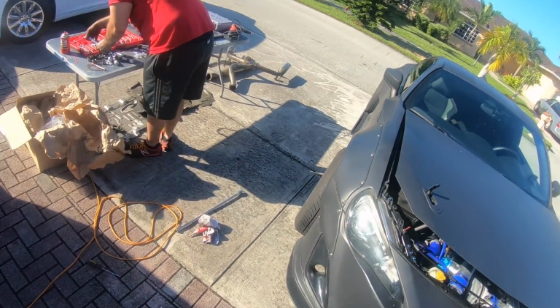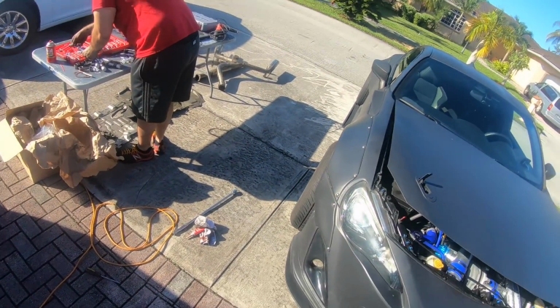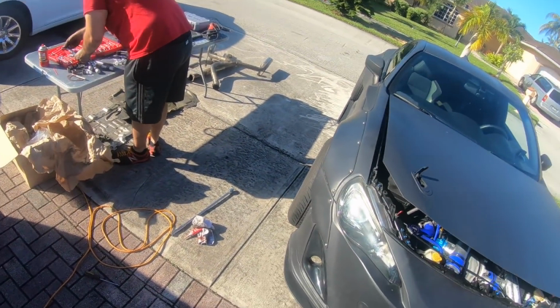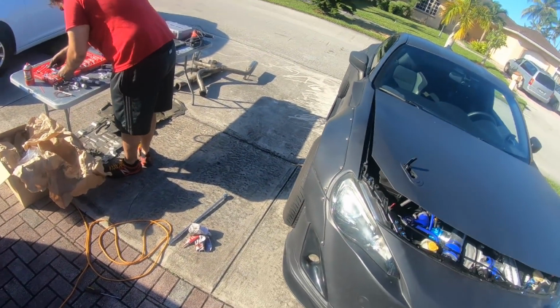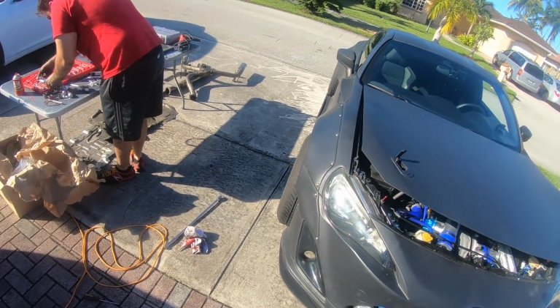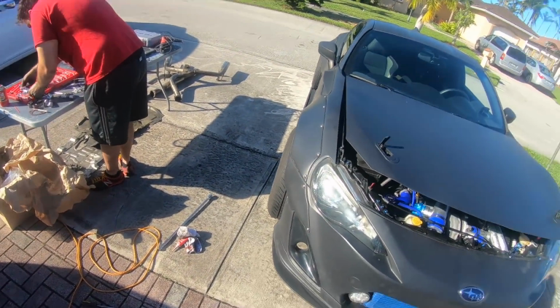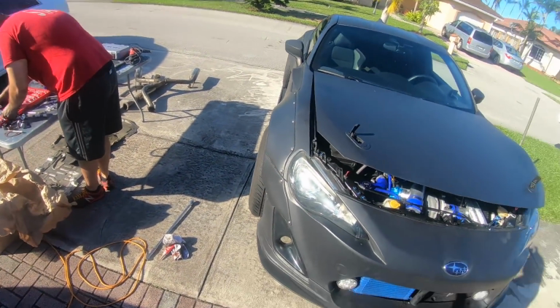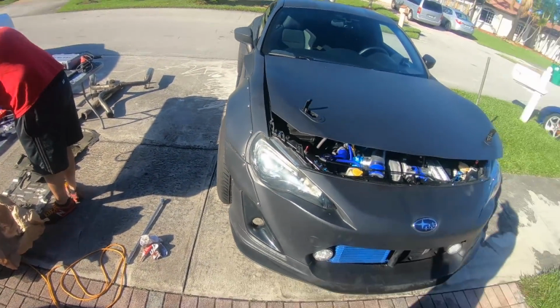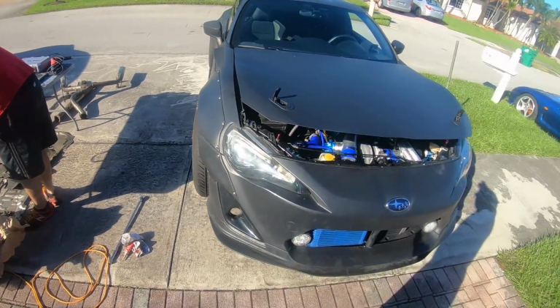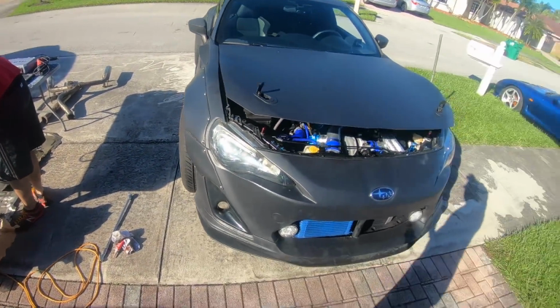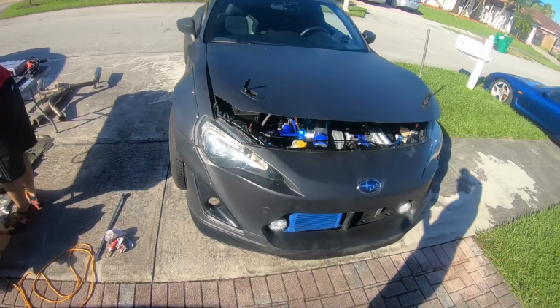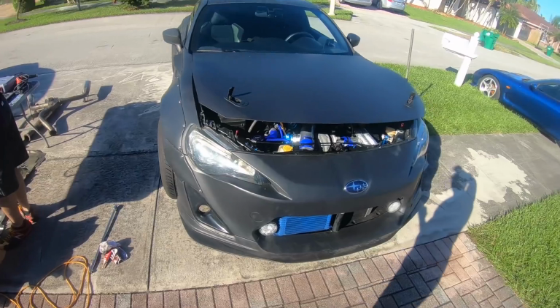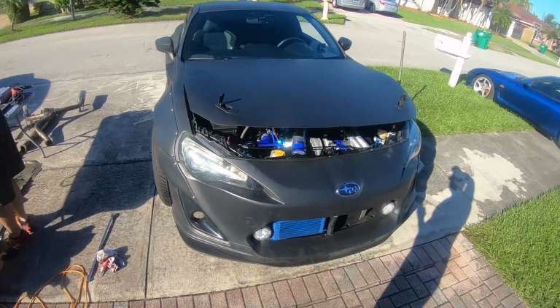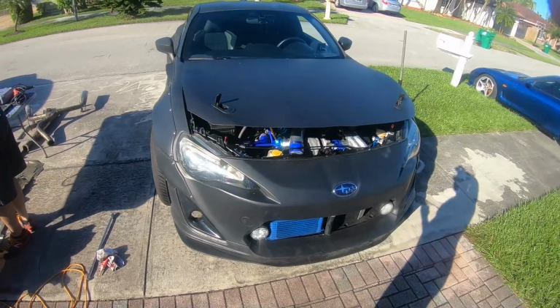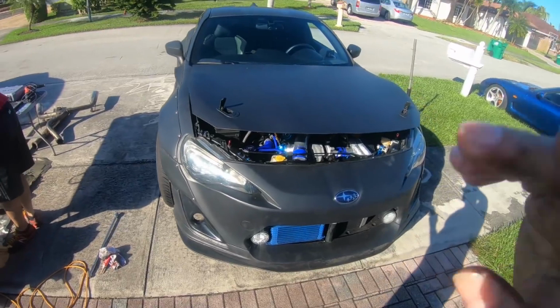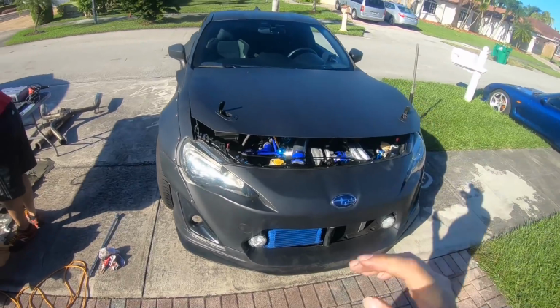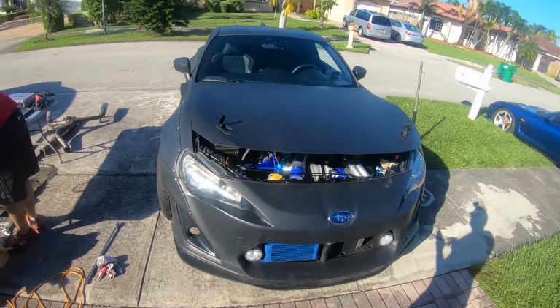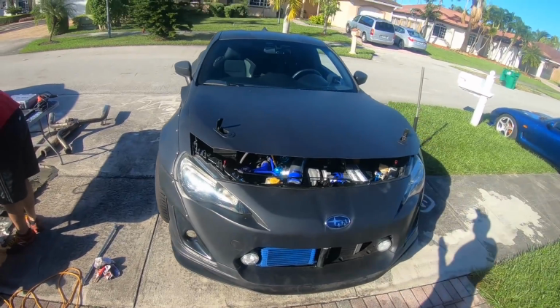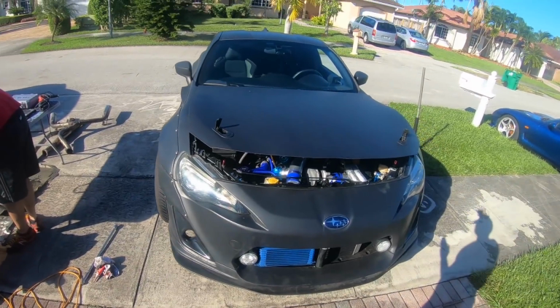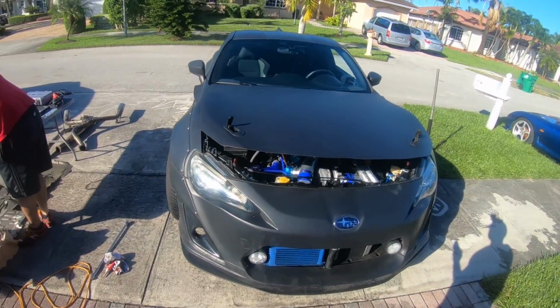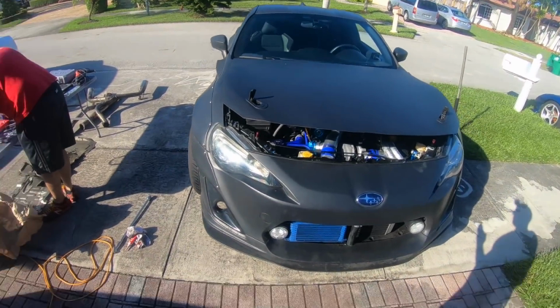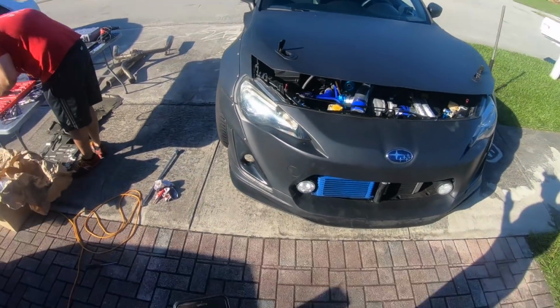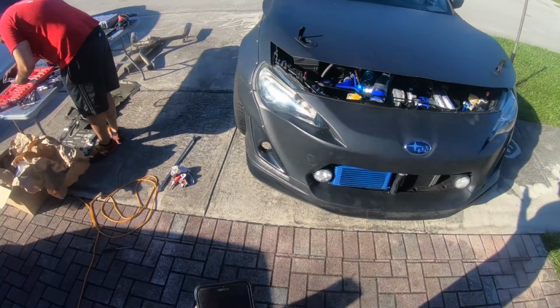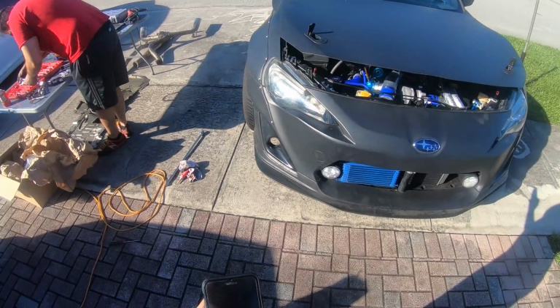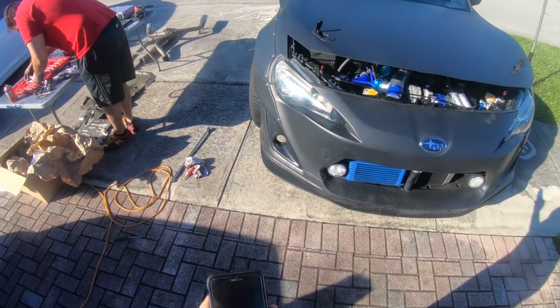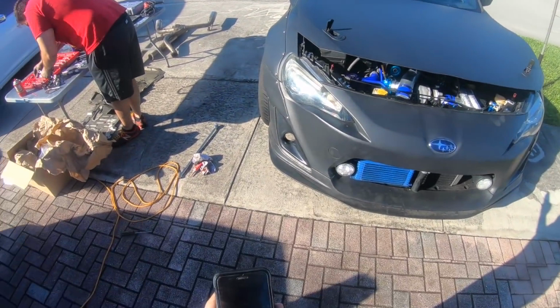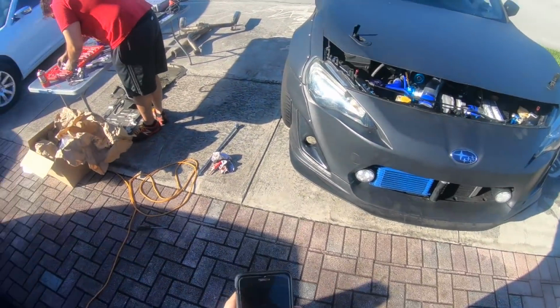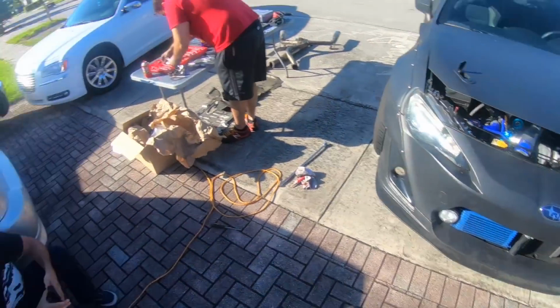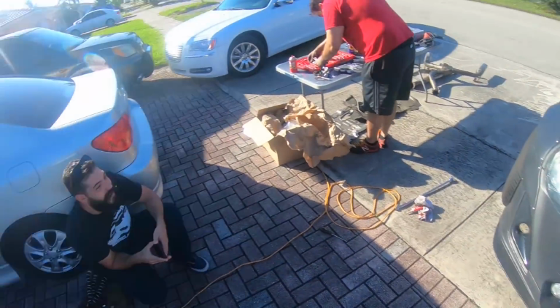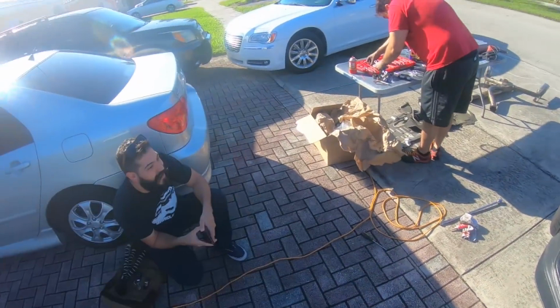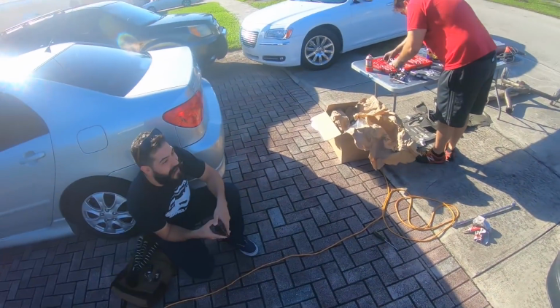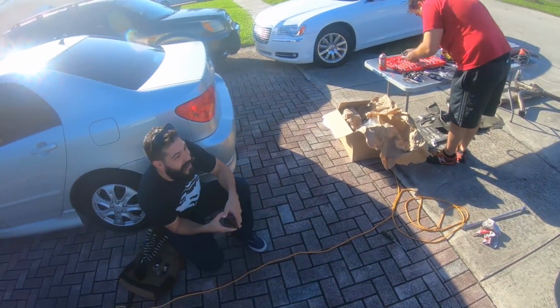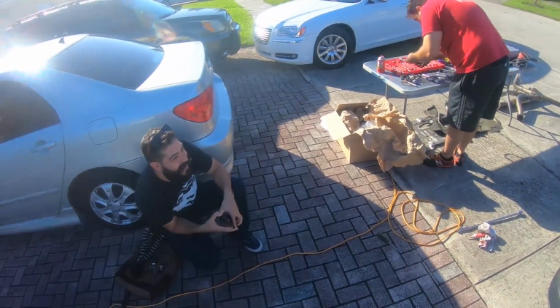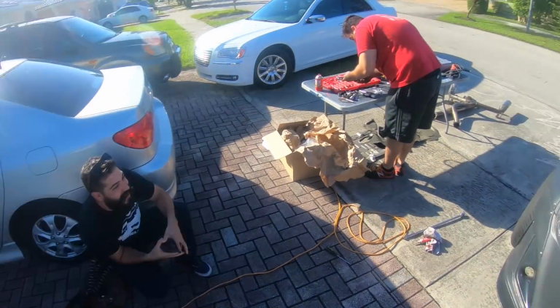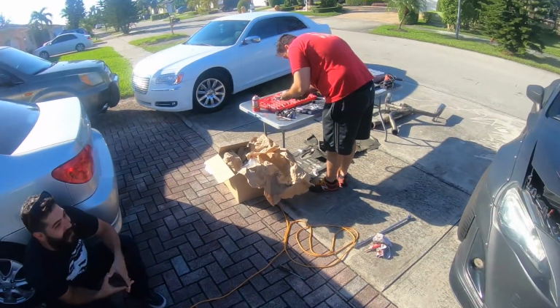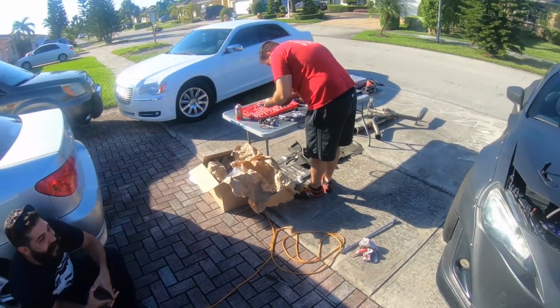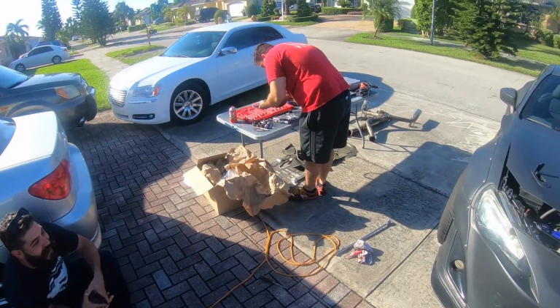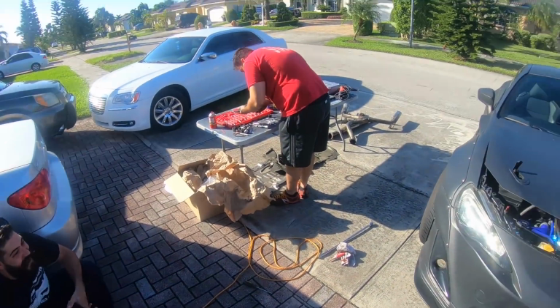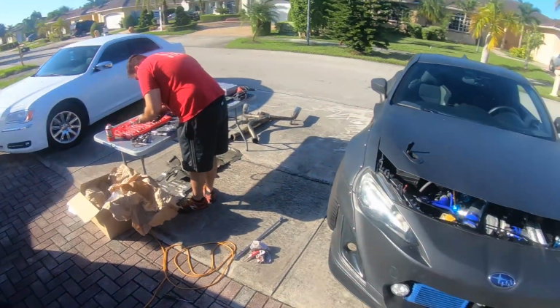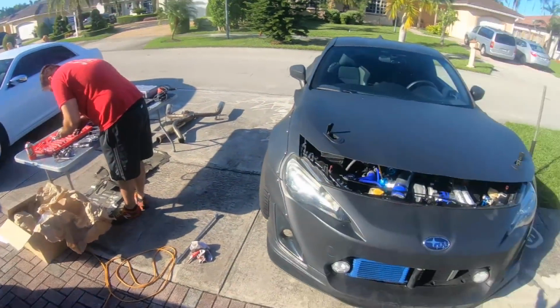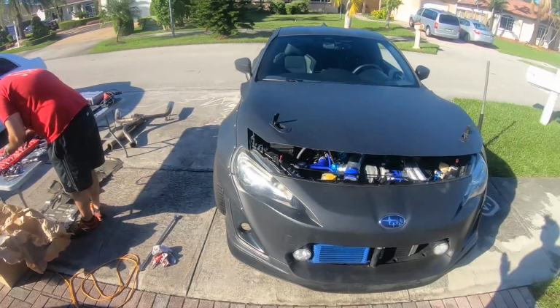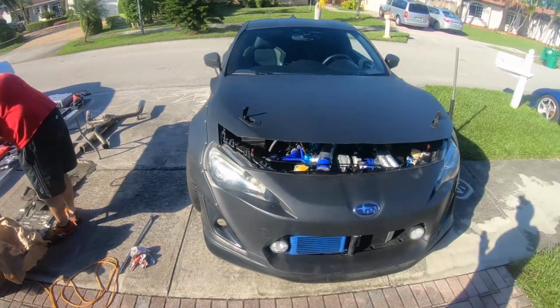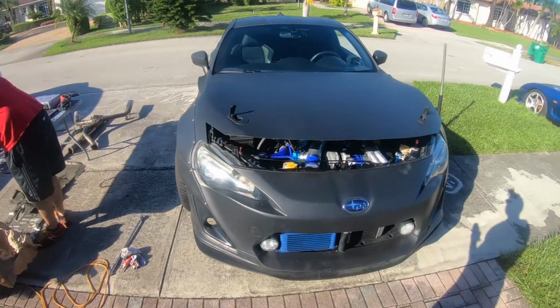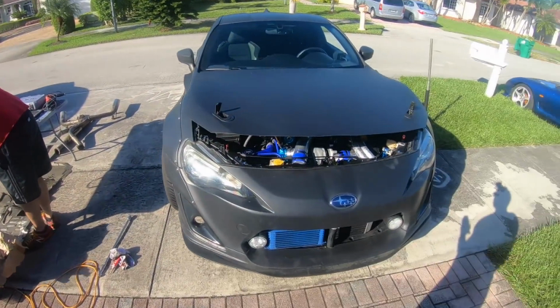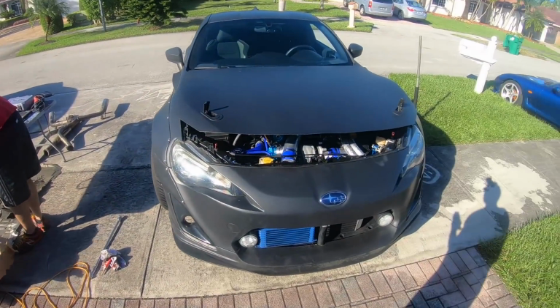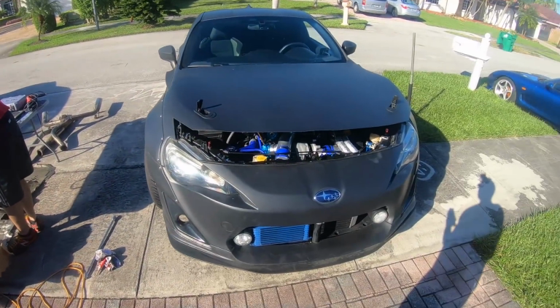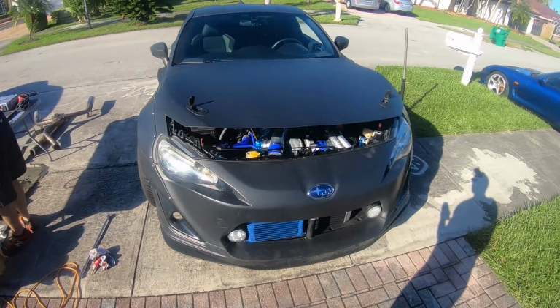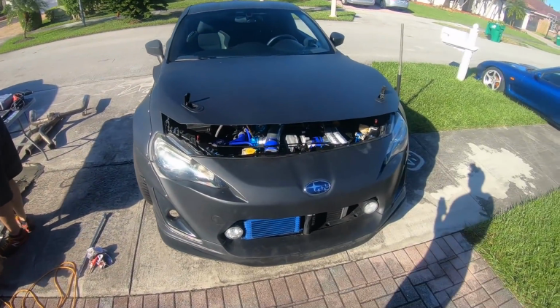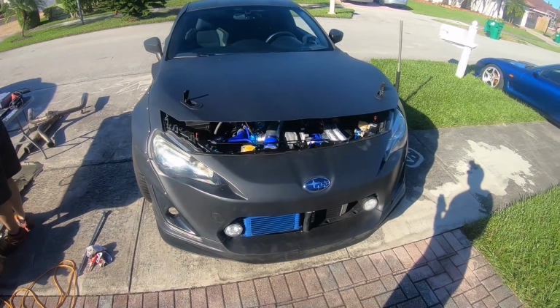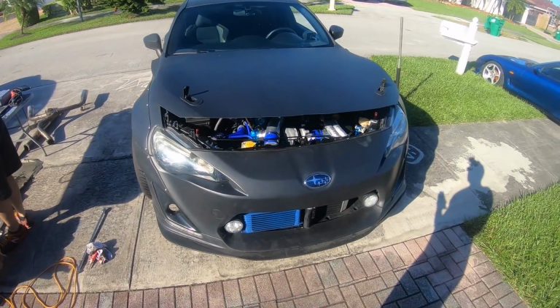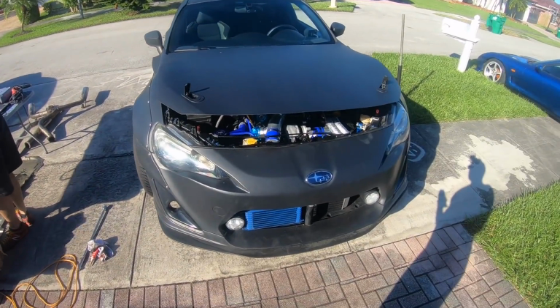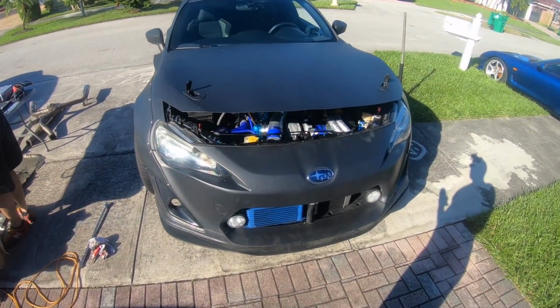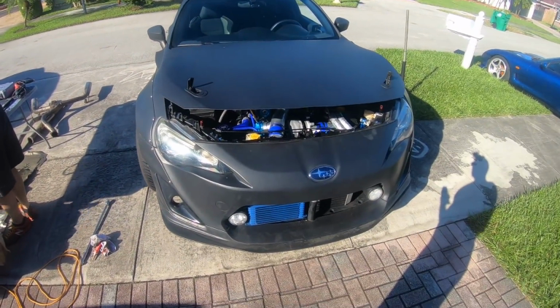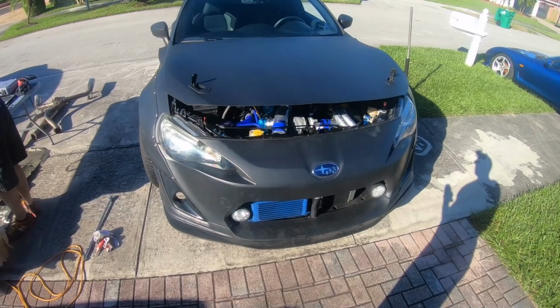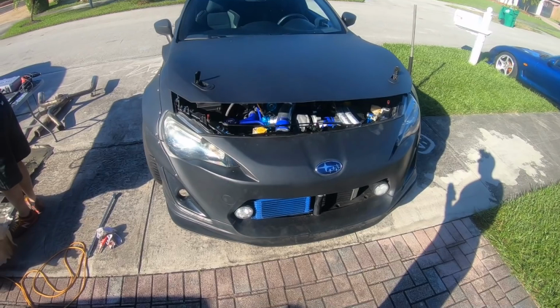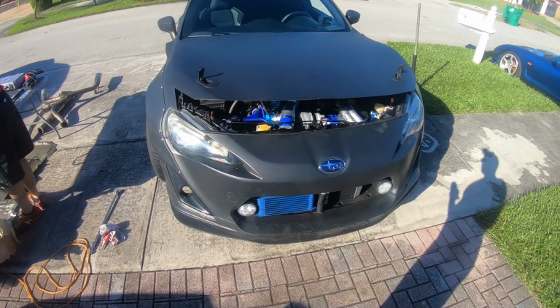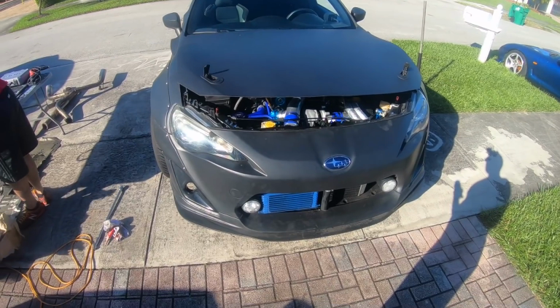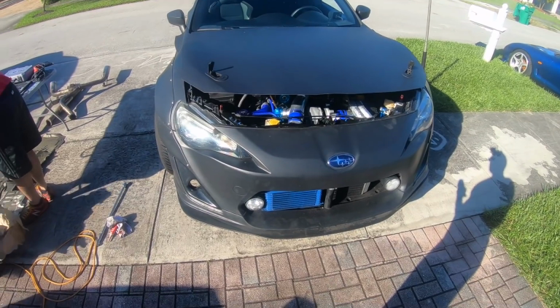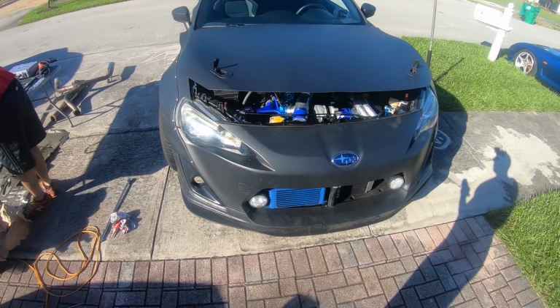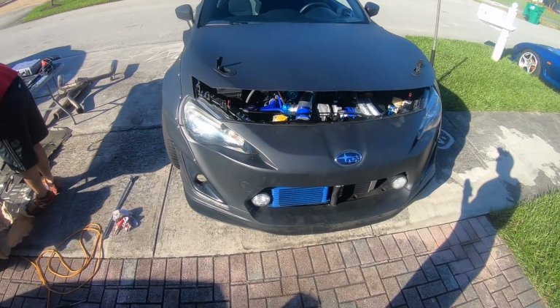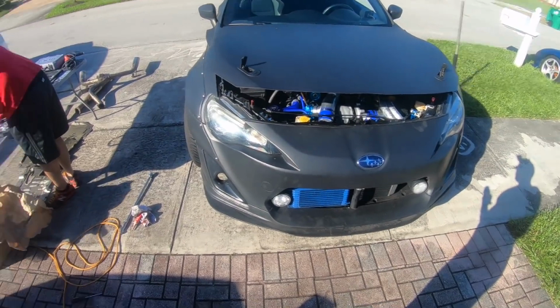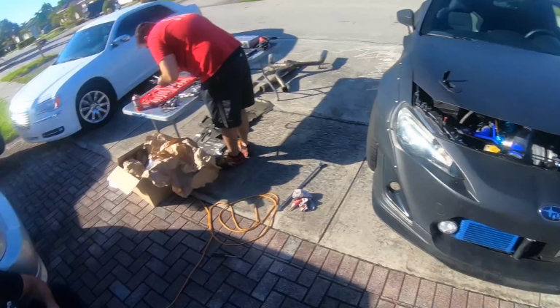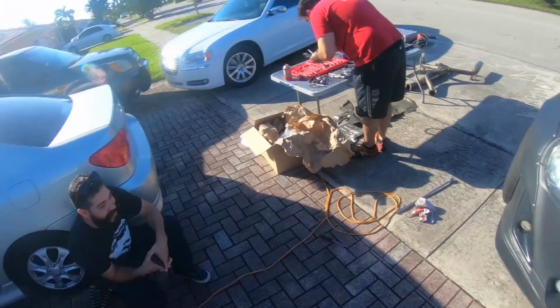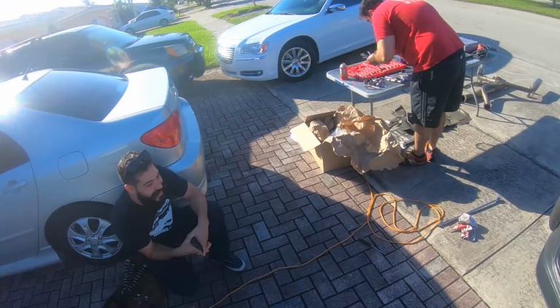Final steps — cut the hood. Cut the fucking hood, man. Send it. Fuck yes.